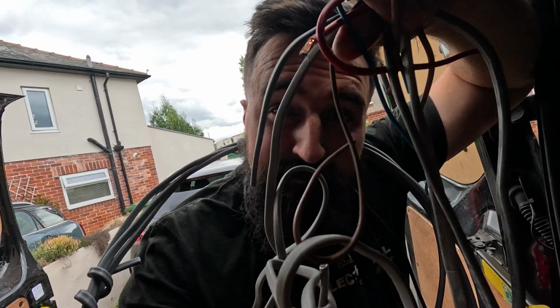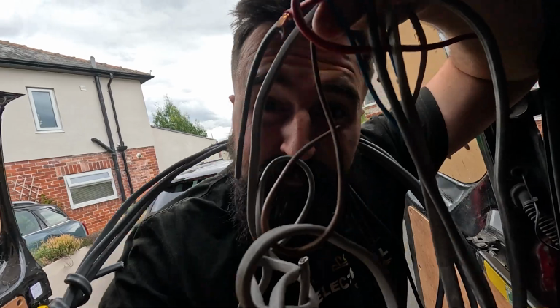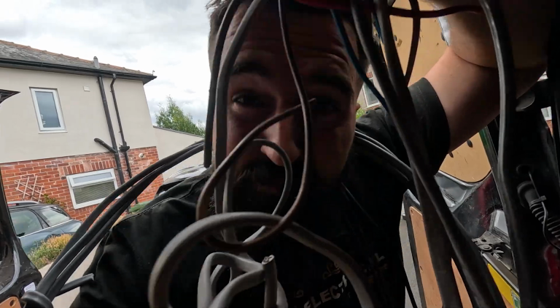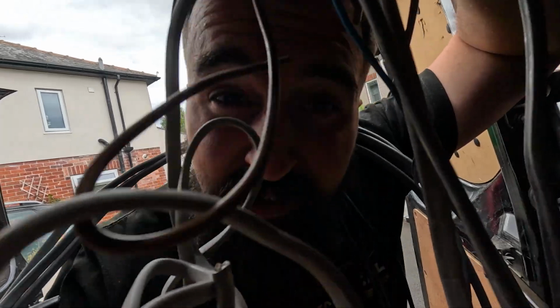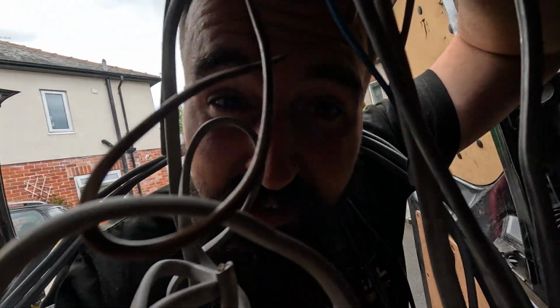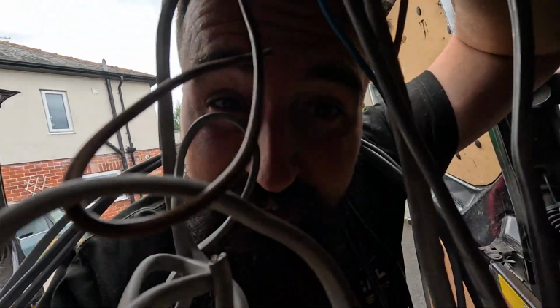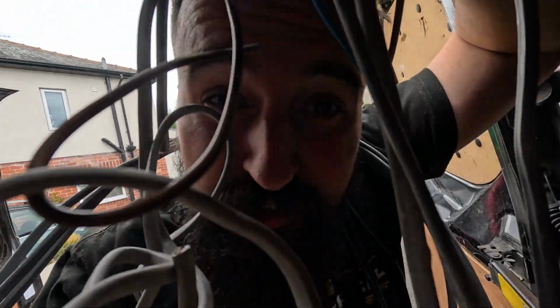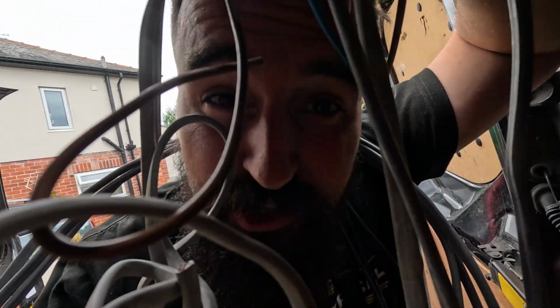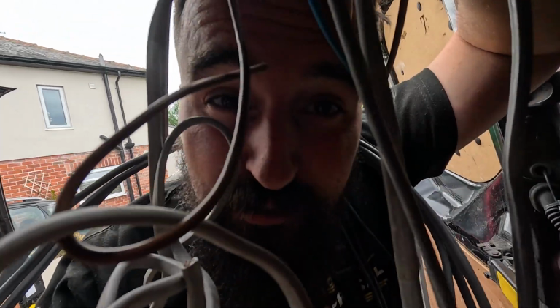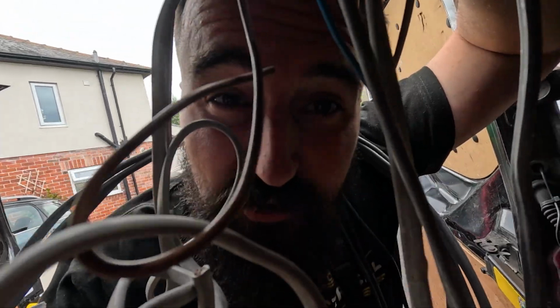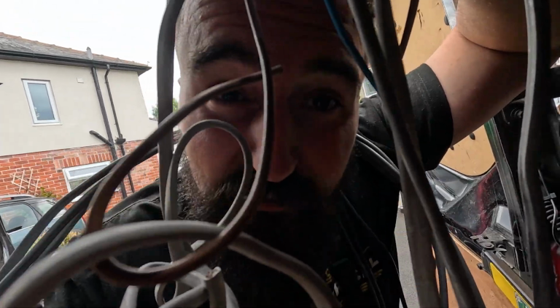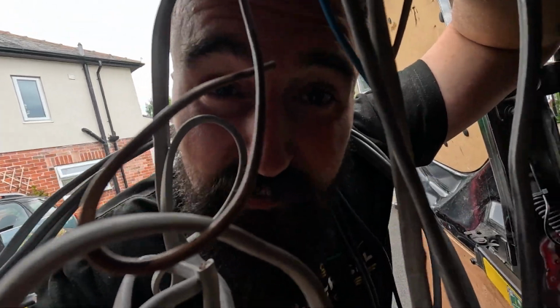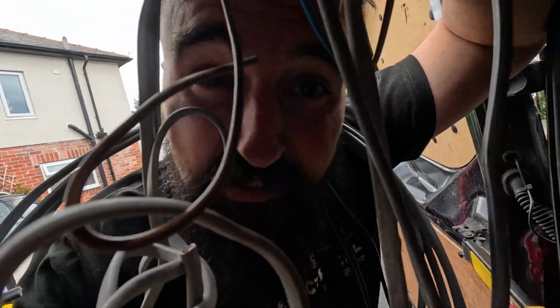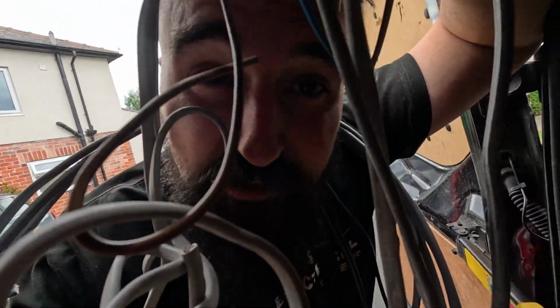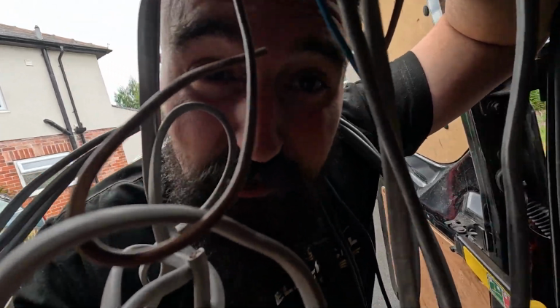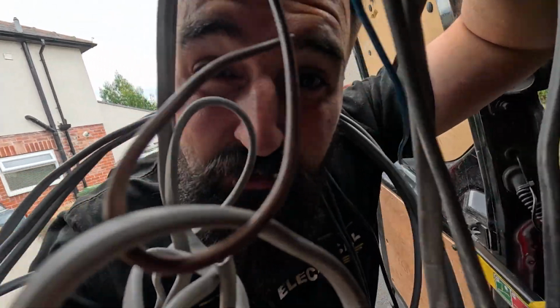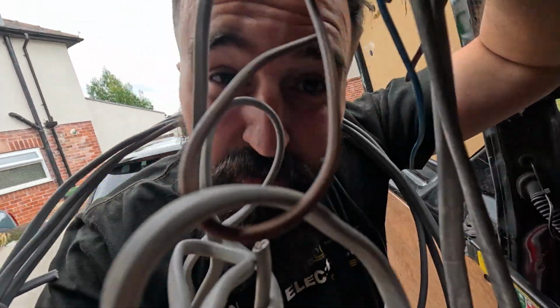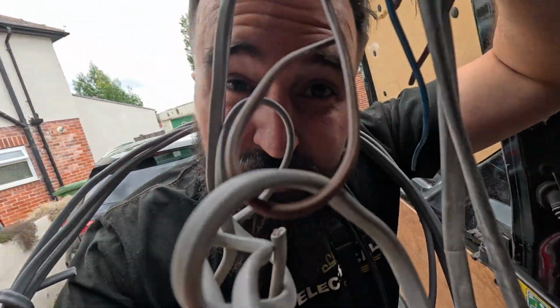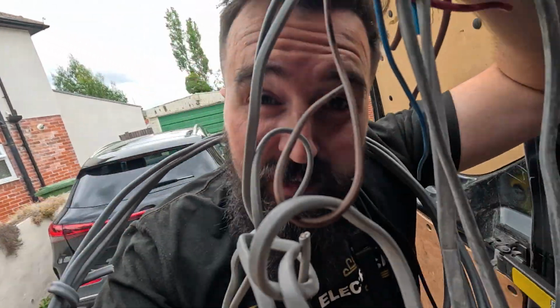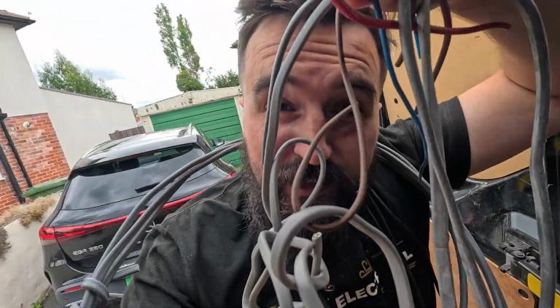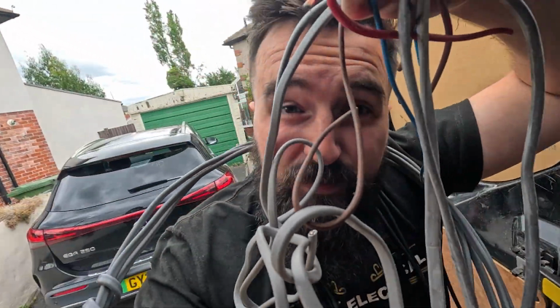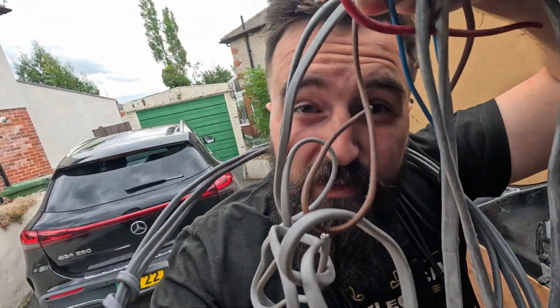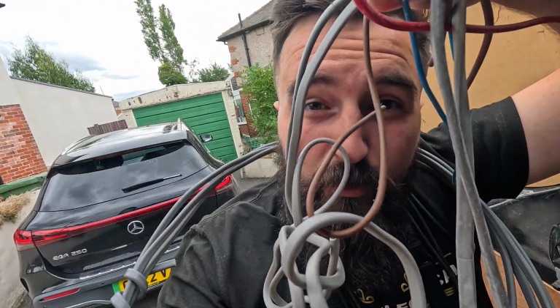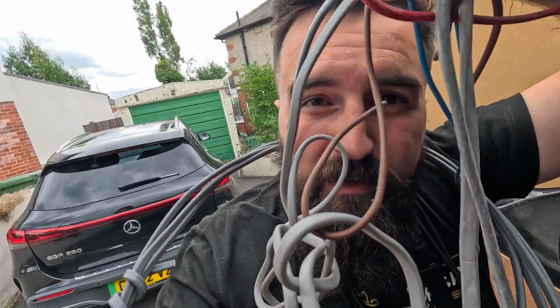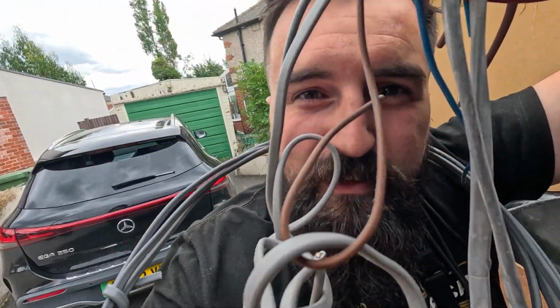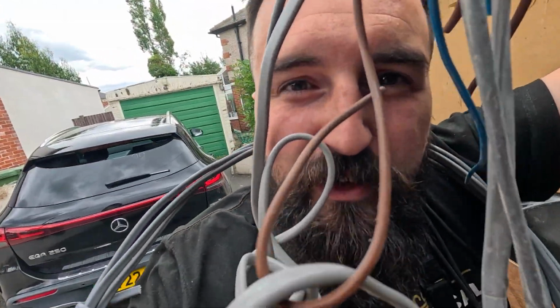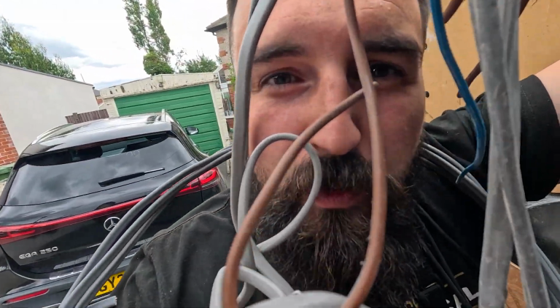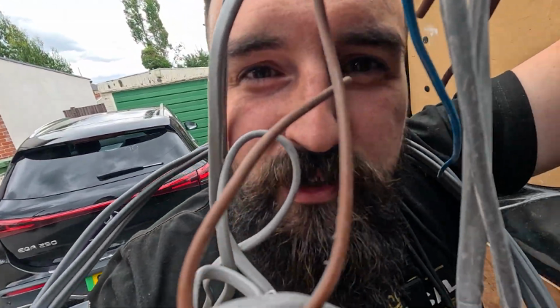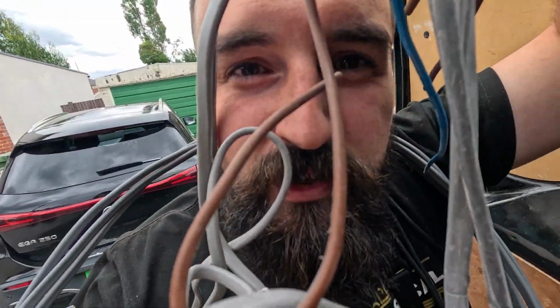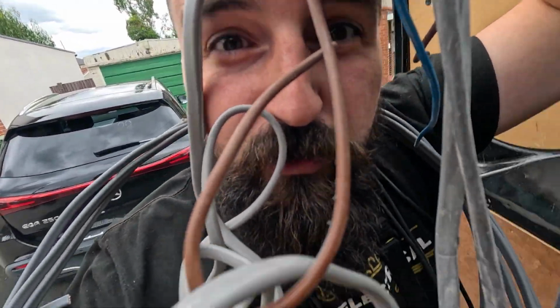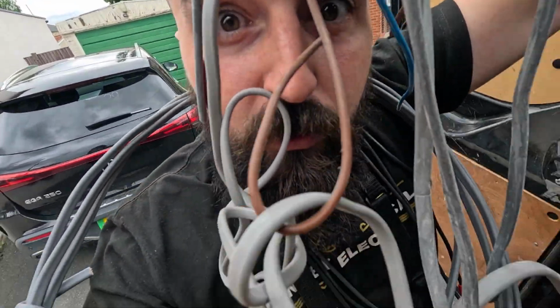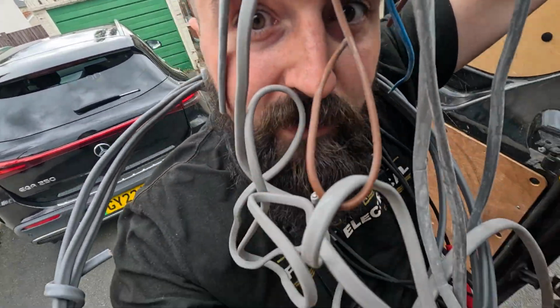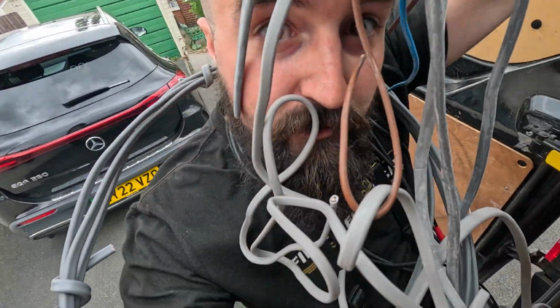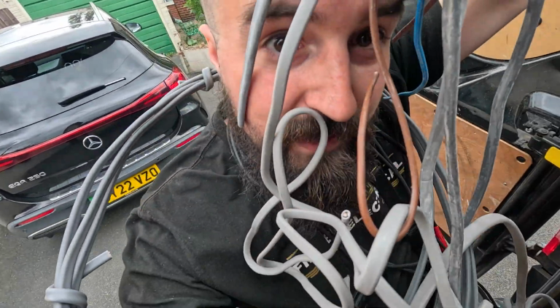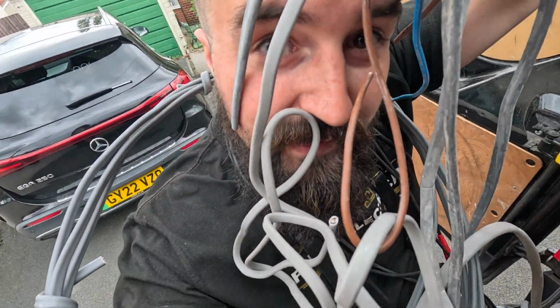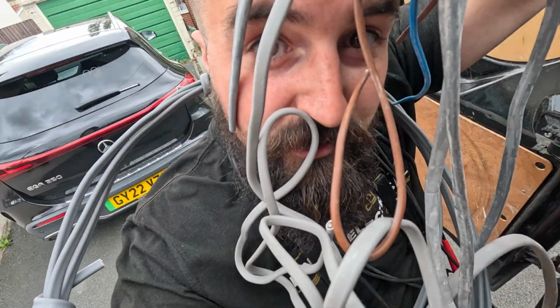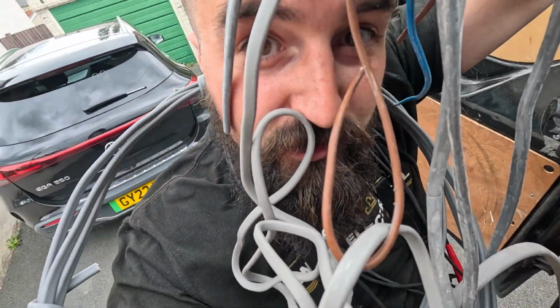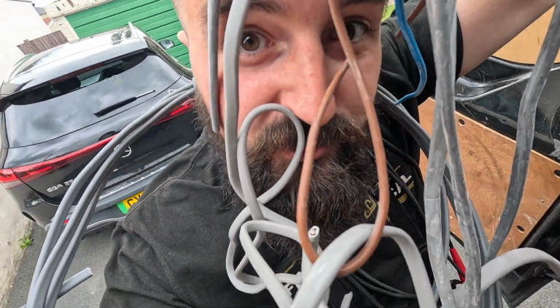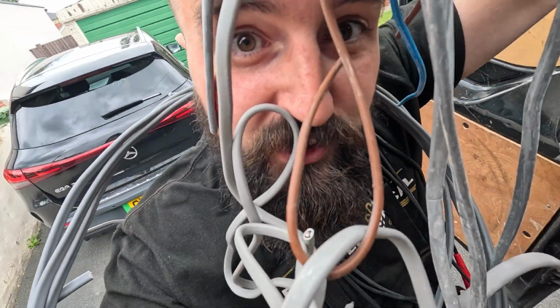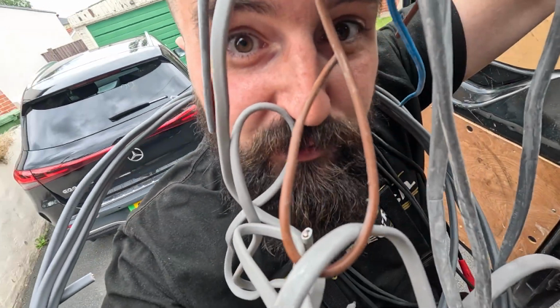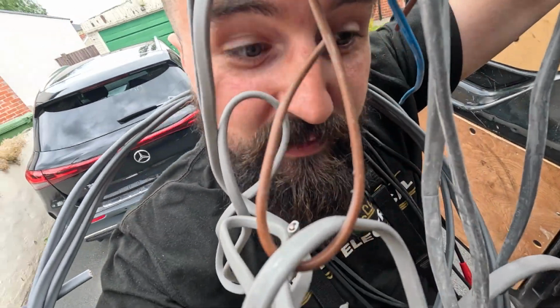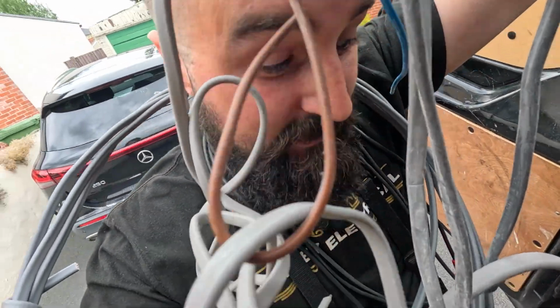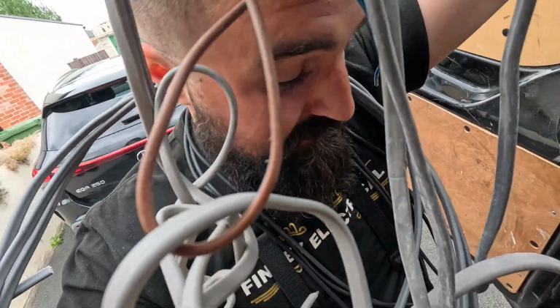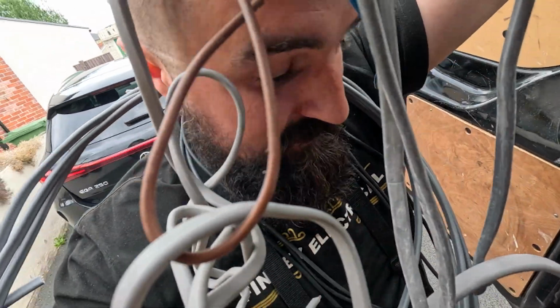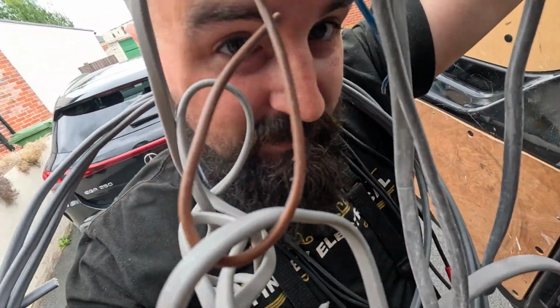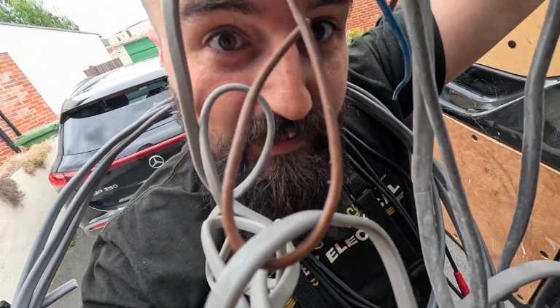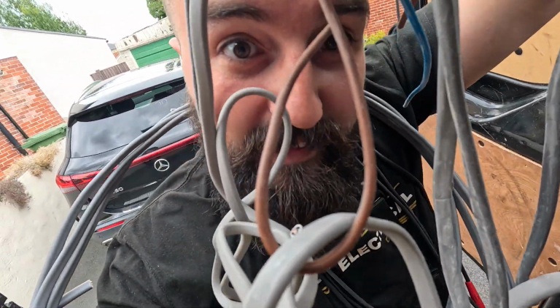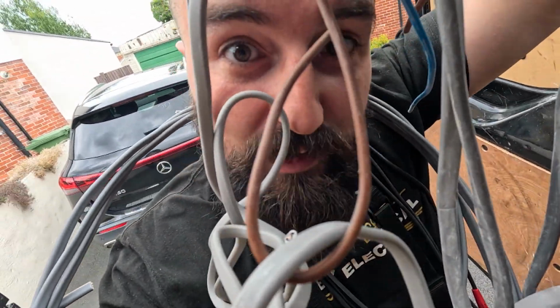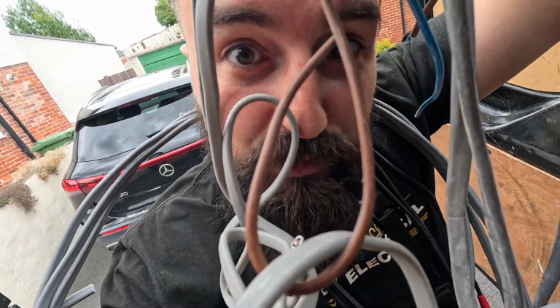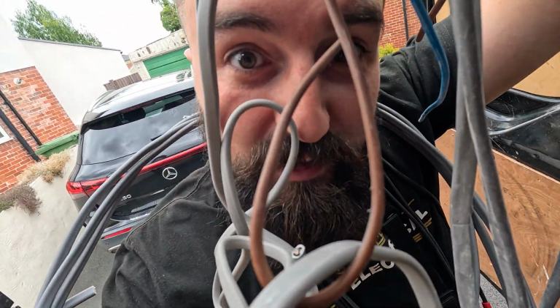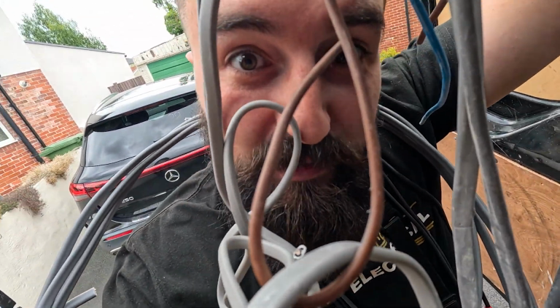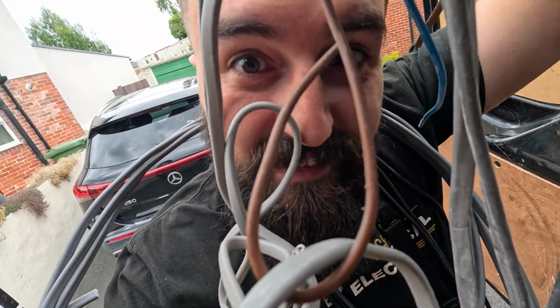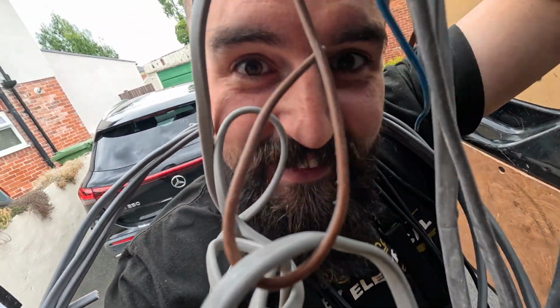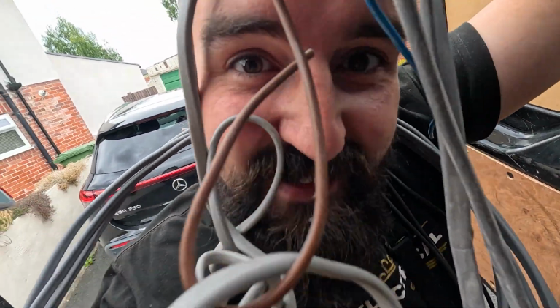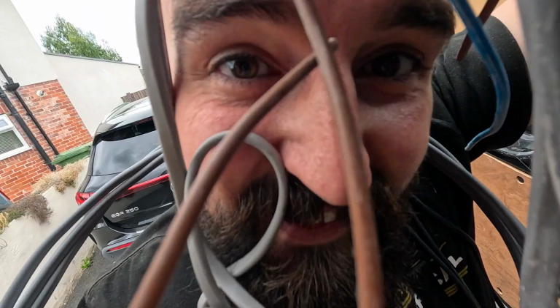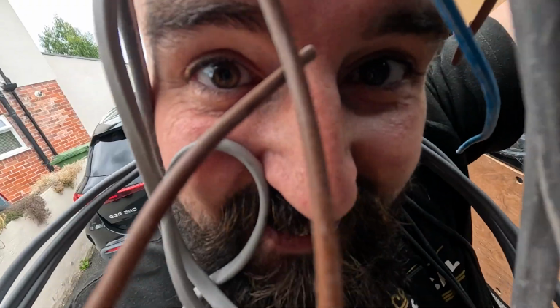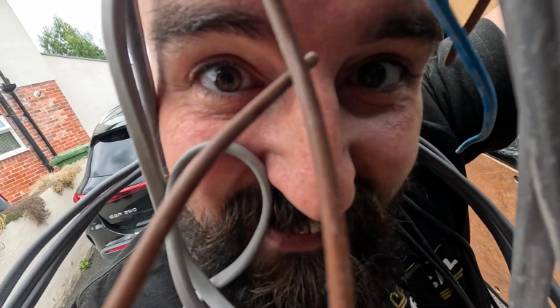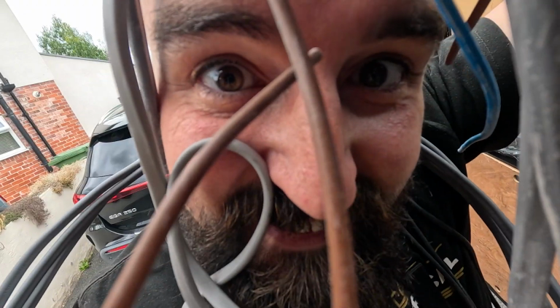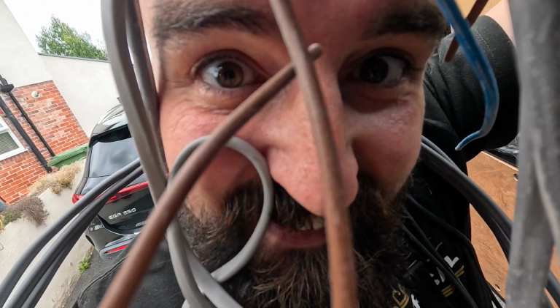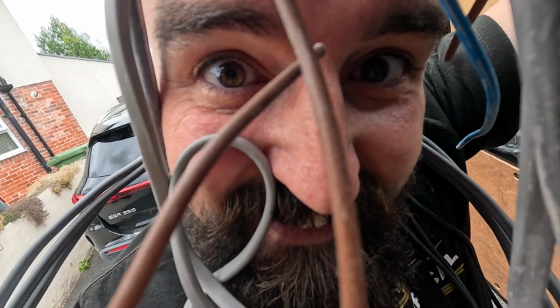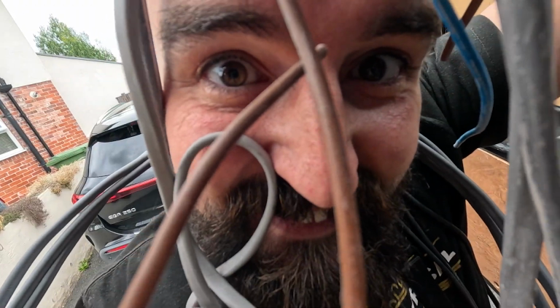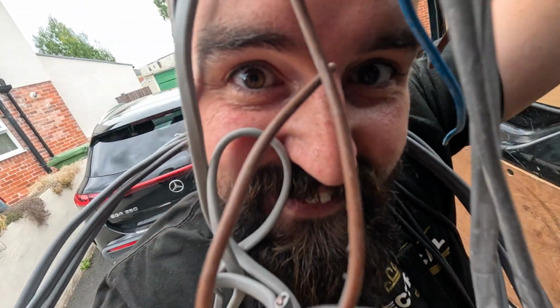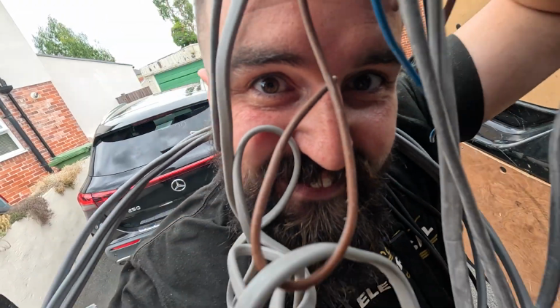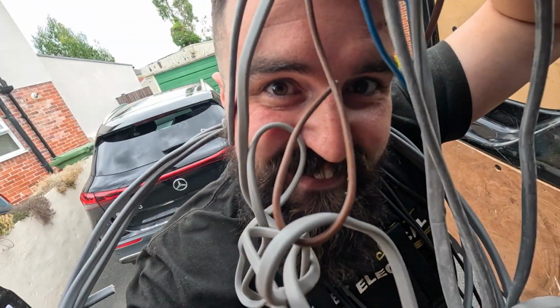Hey it's James from PhiloElectrical. On today's video we're going to answer the question: why is my electric tripping? It can get pretty messy - let's get into this.